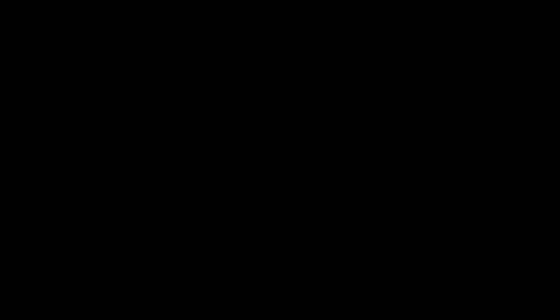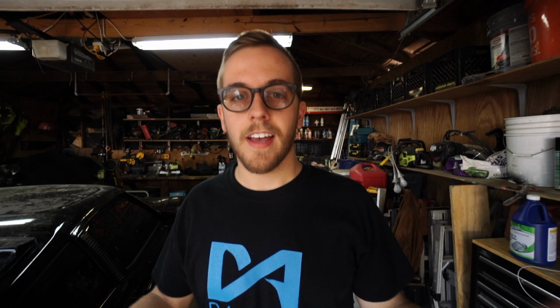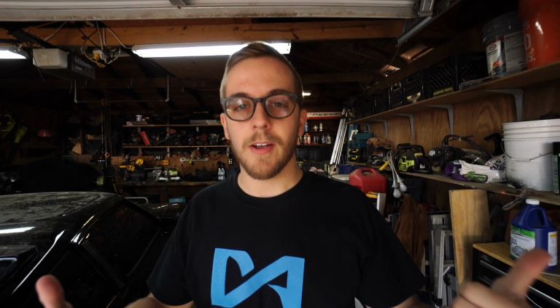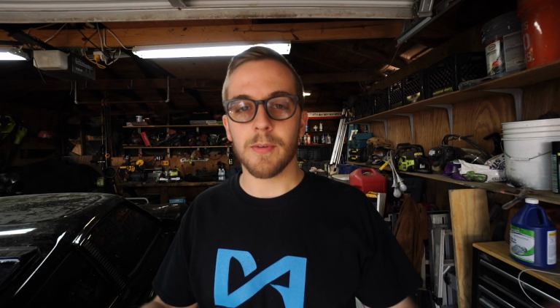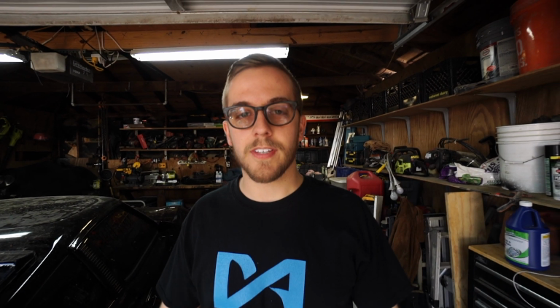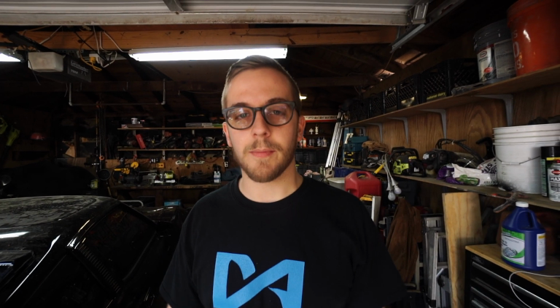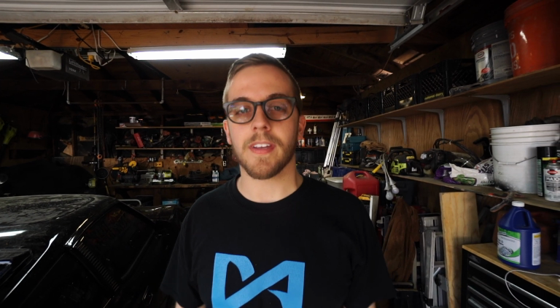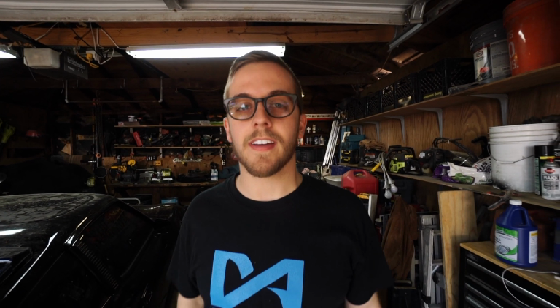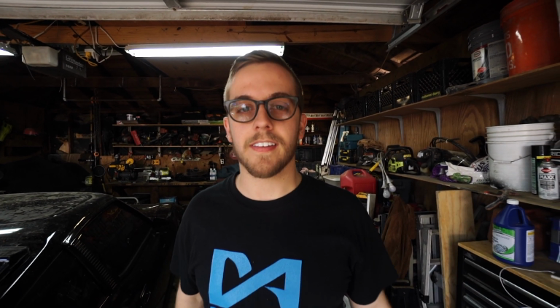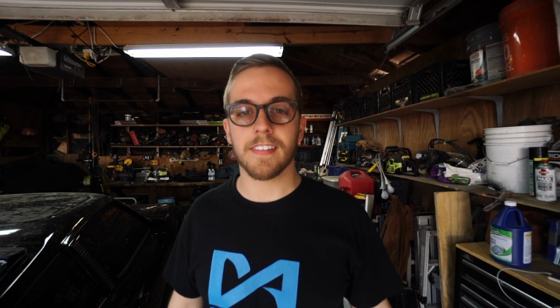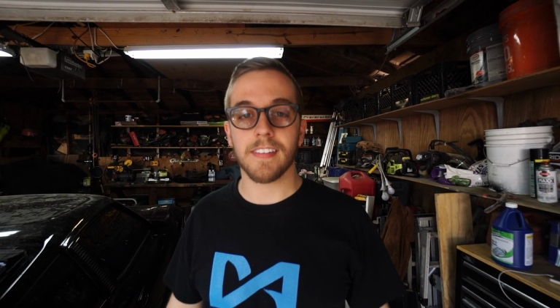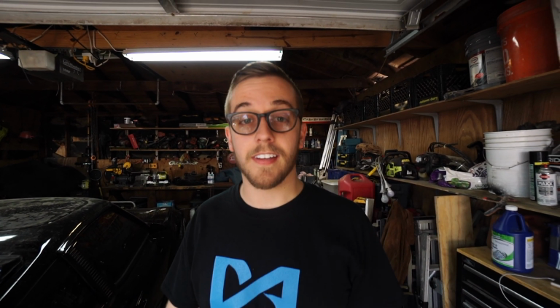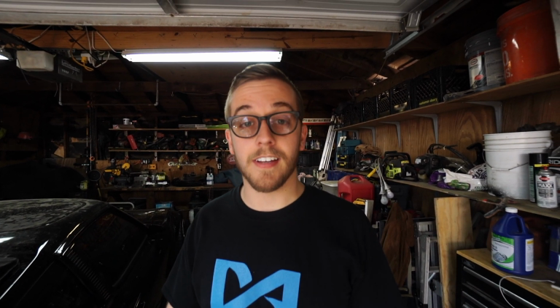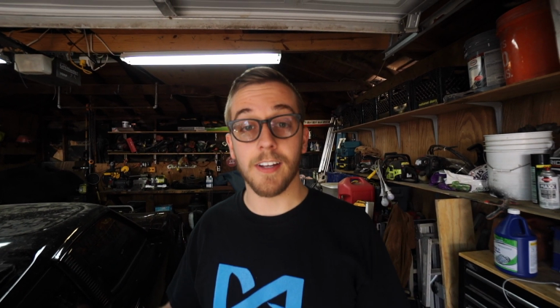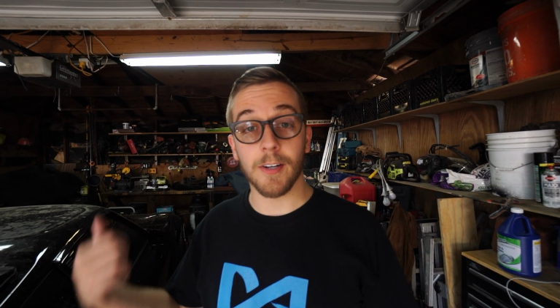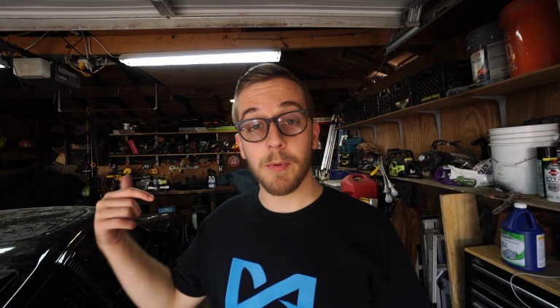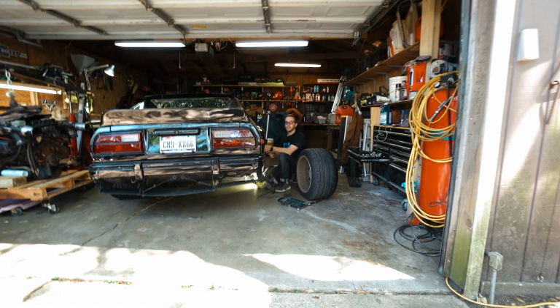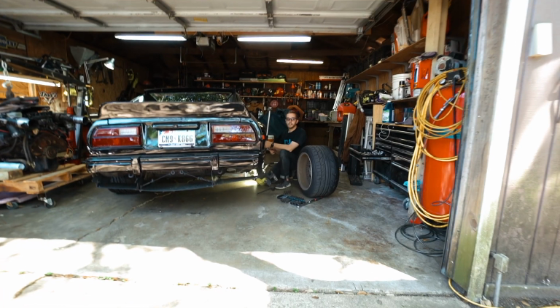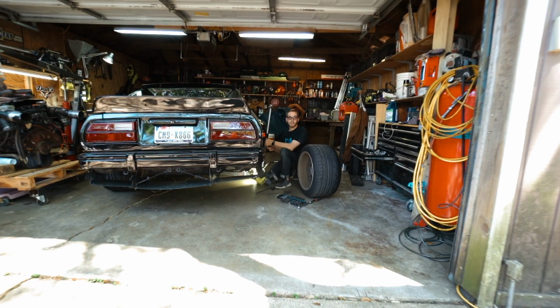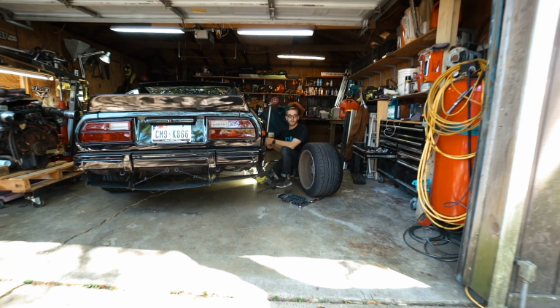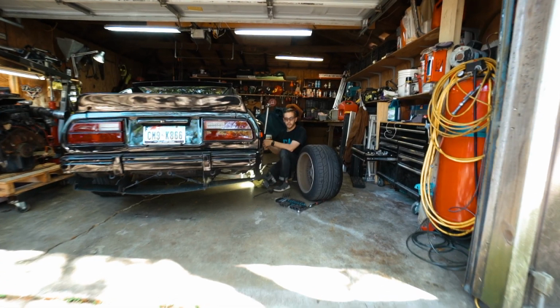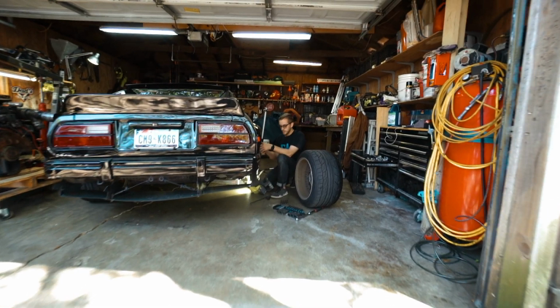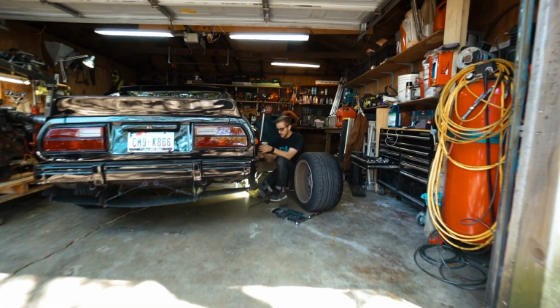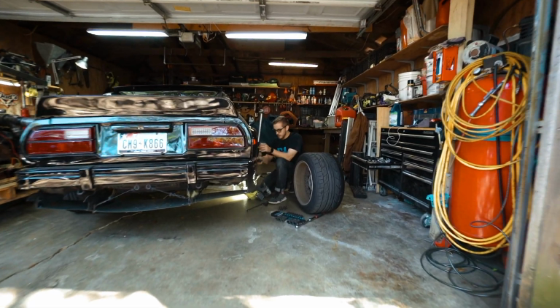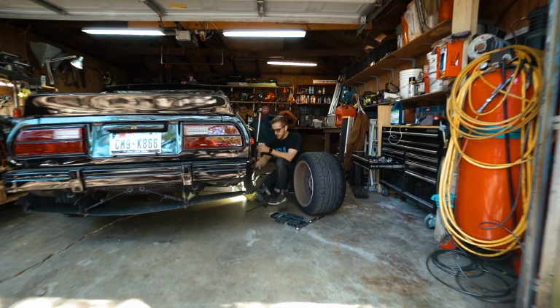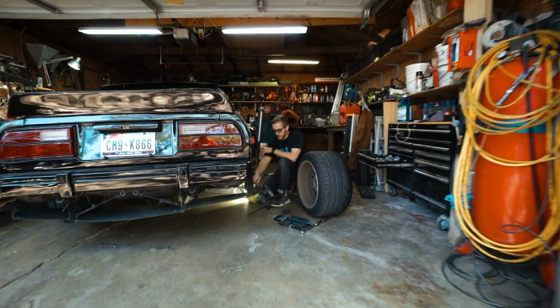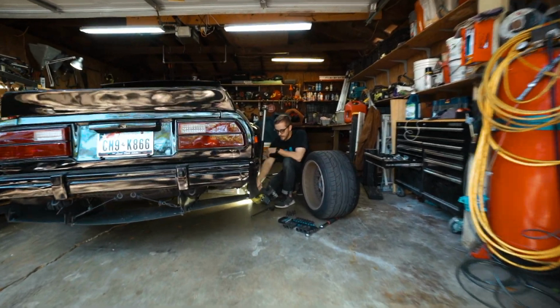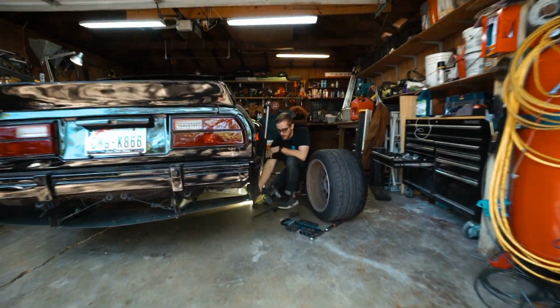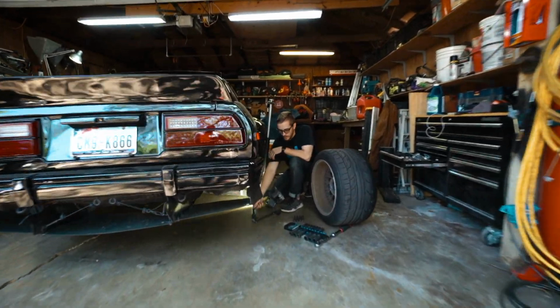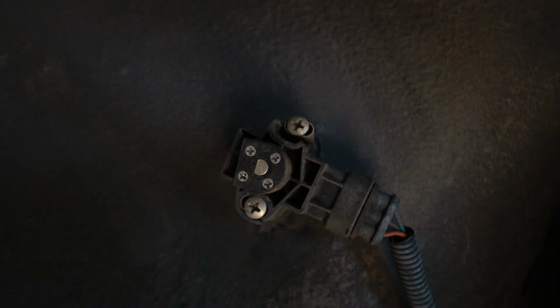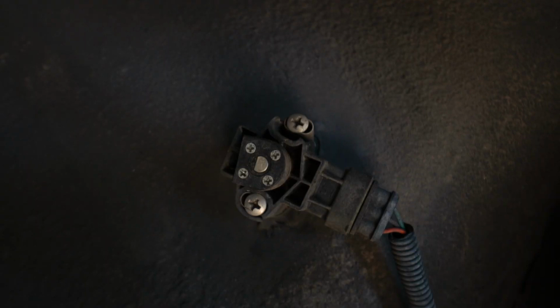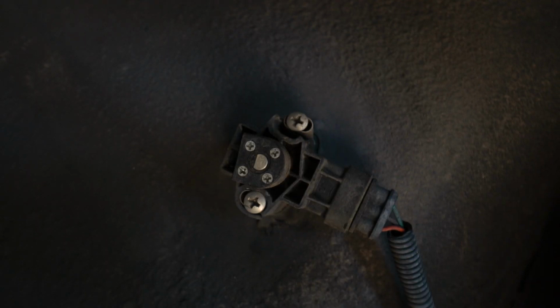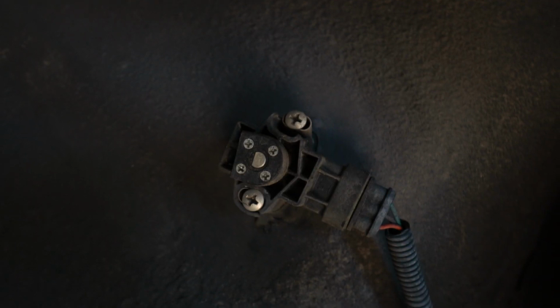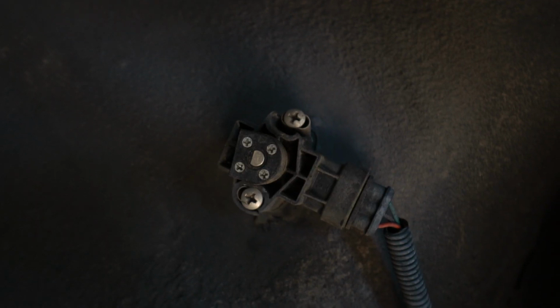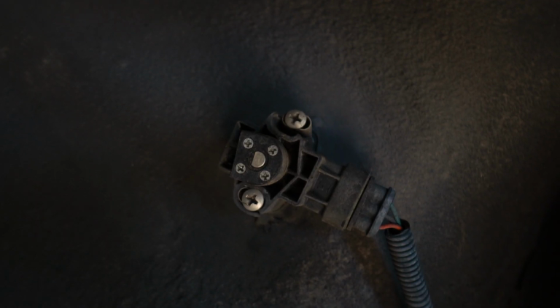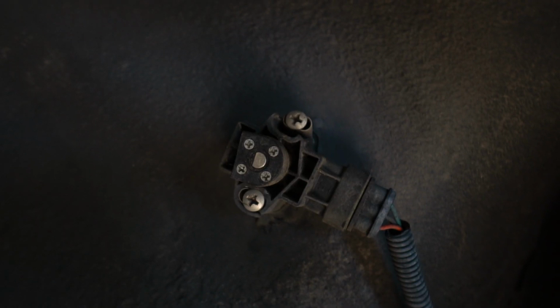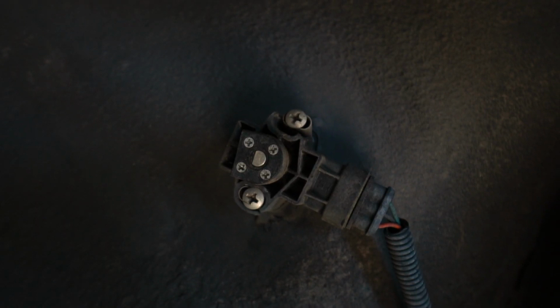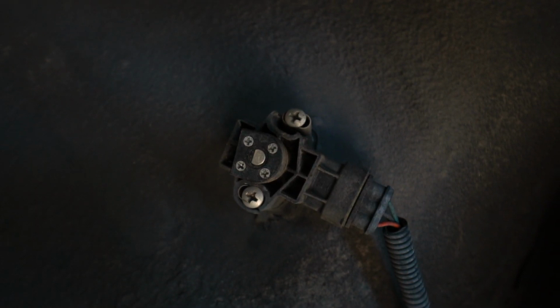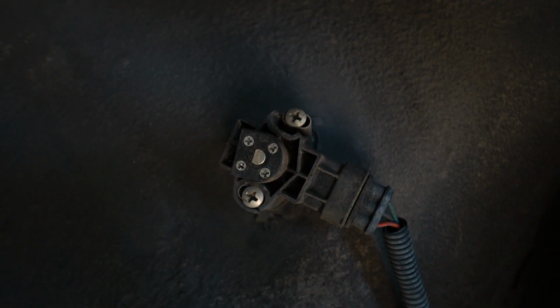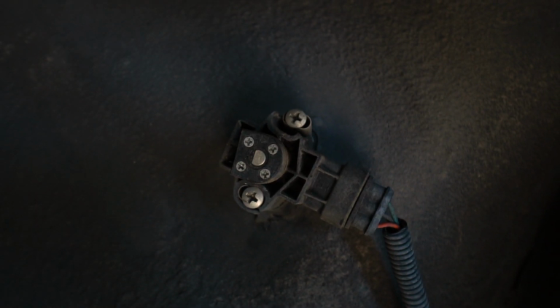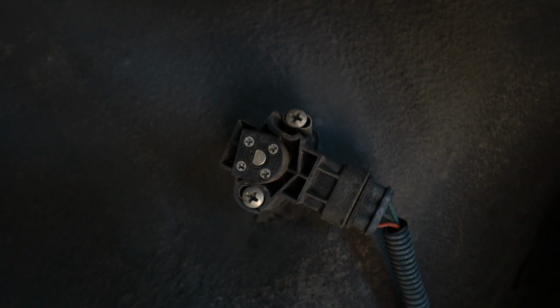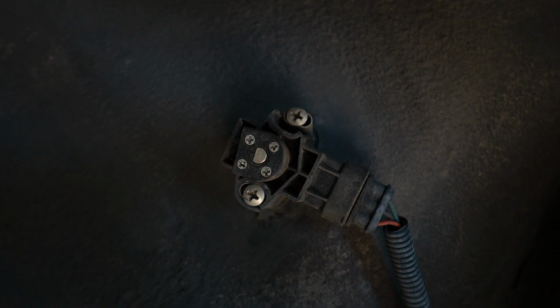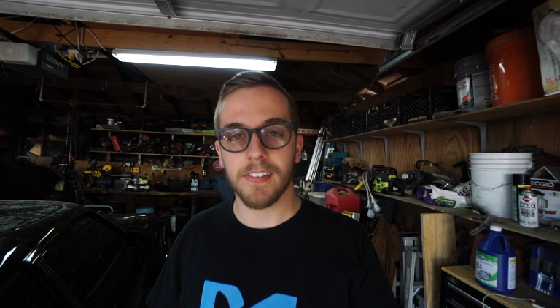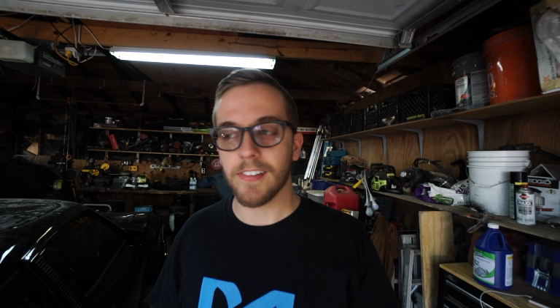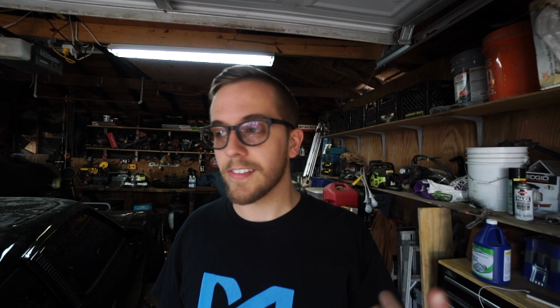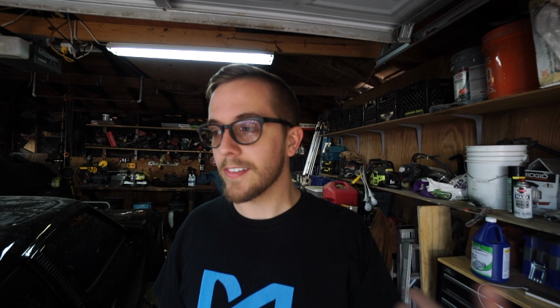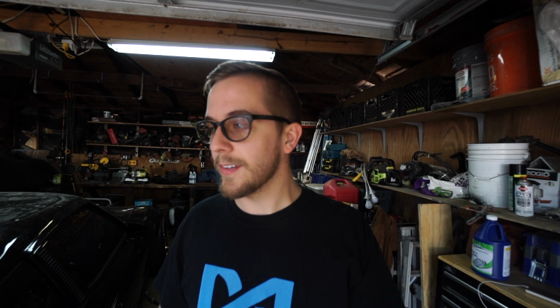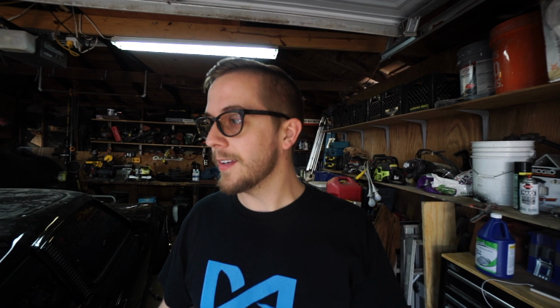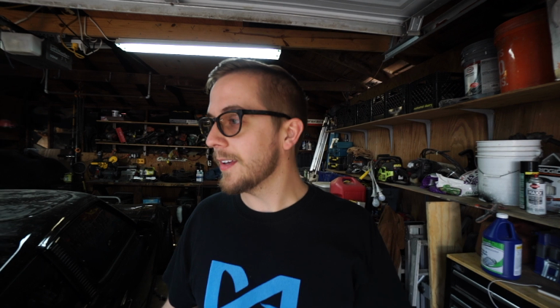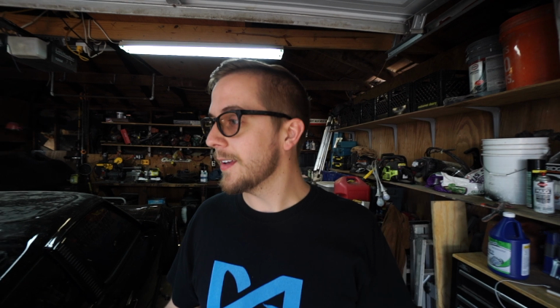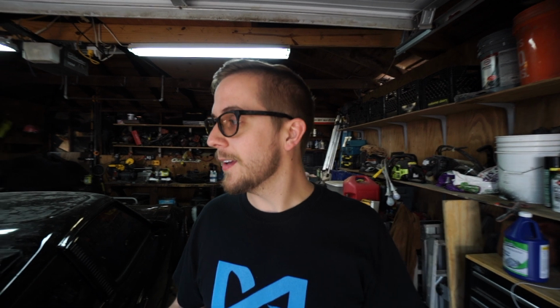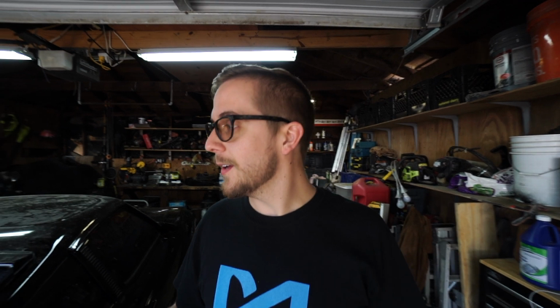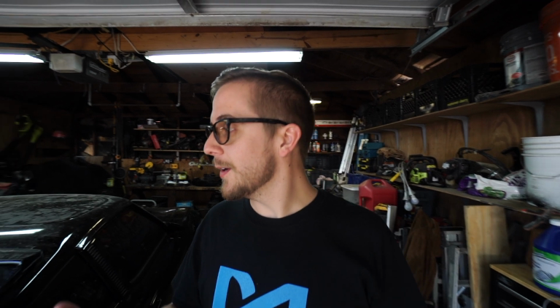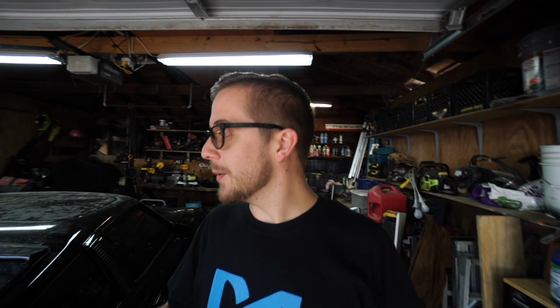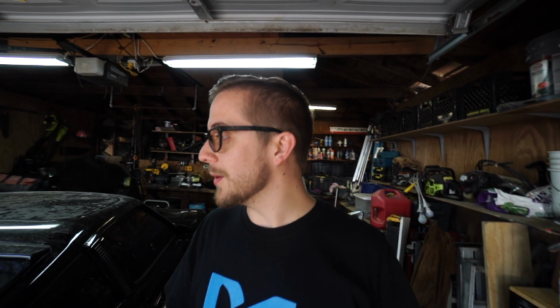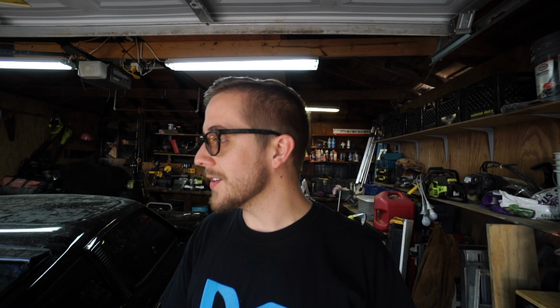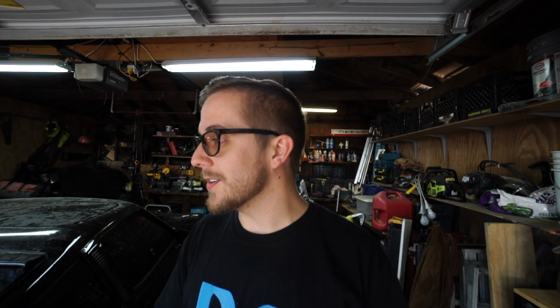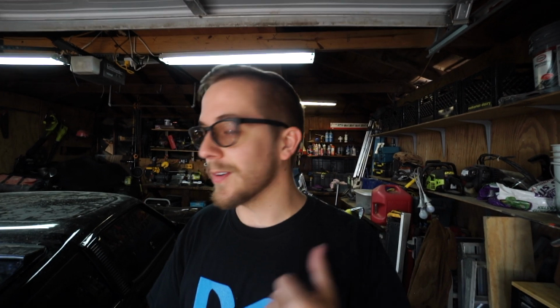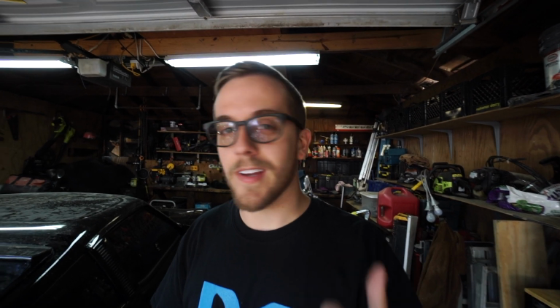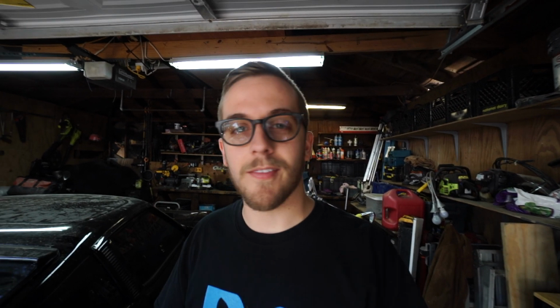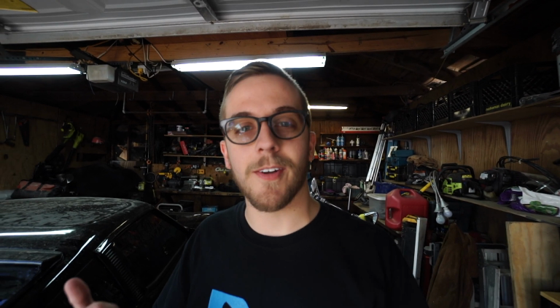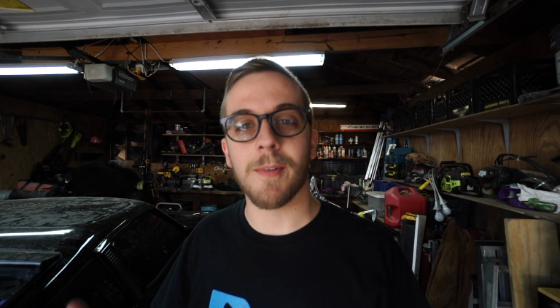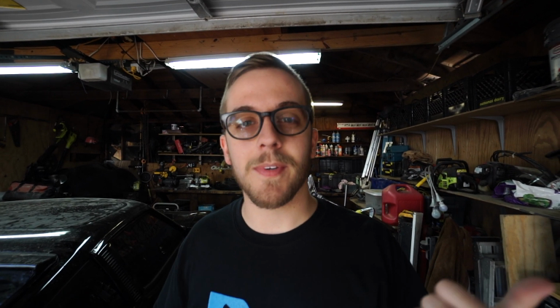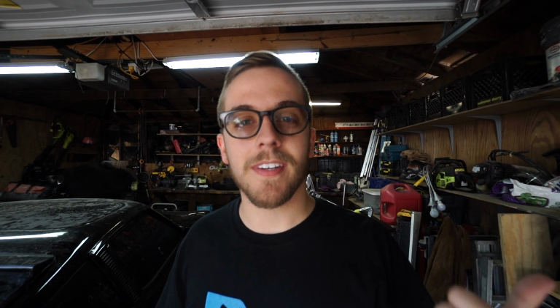Hey, what's up guys? We're gonna be working on the Datsun today, changing out some AccuAir sensors, which I don't have on me.